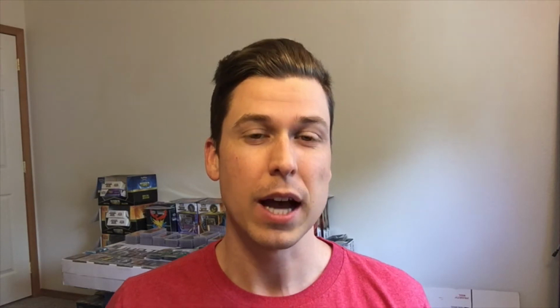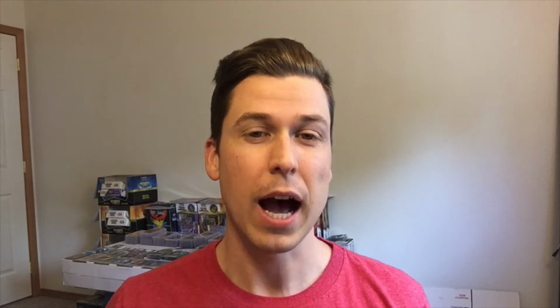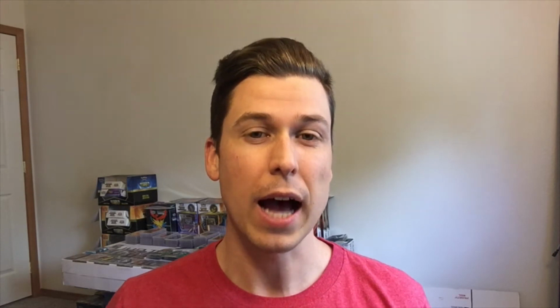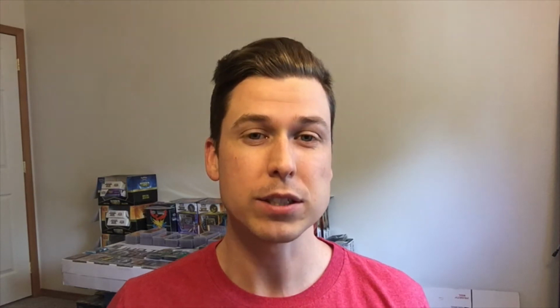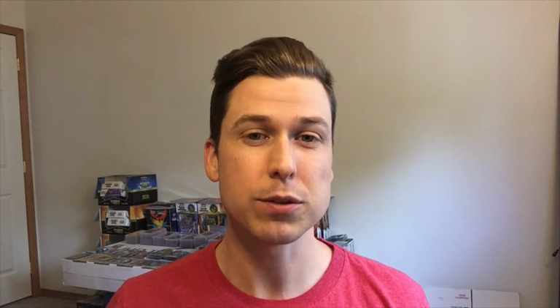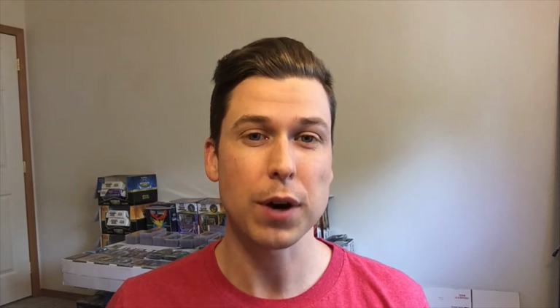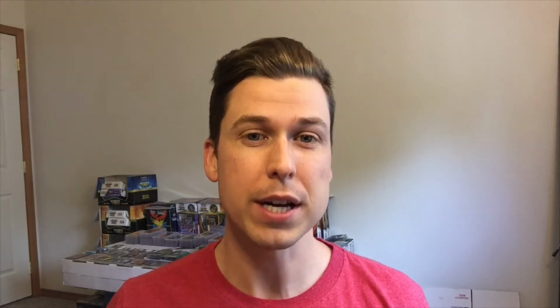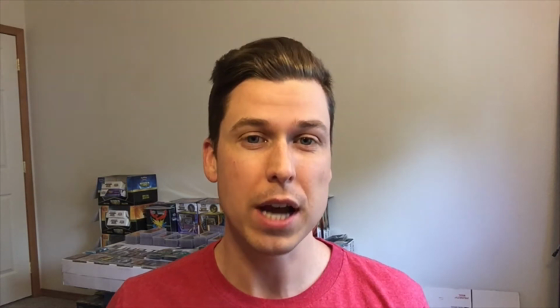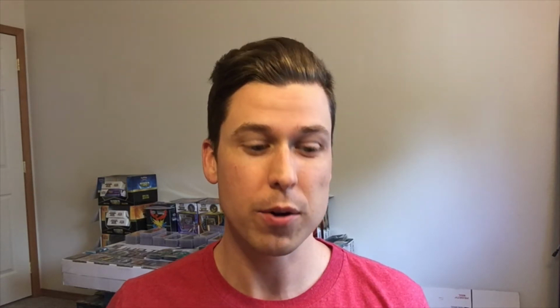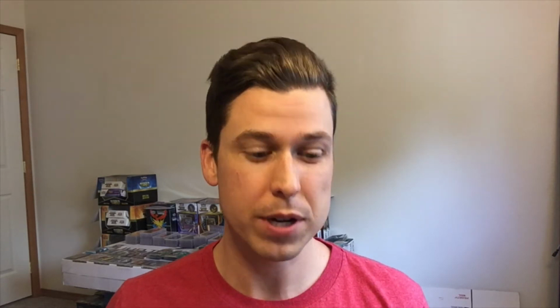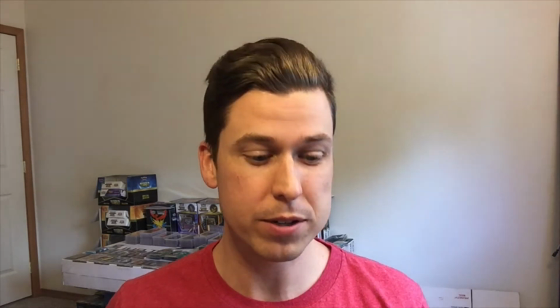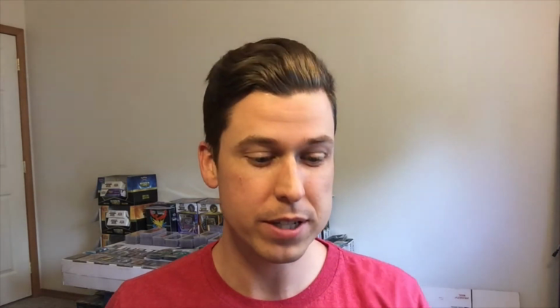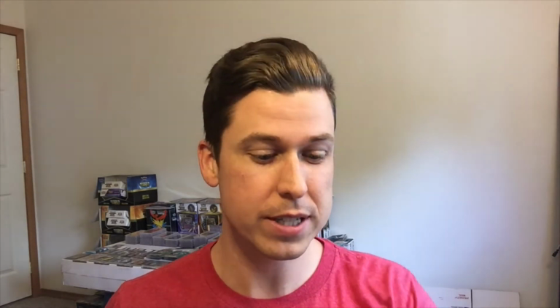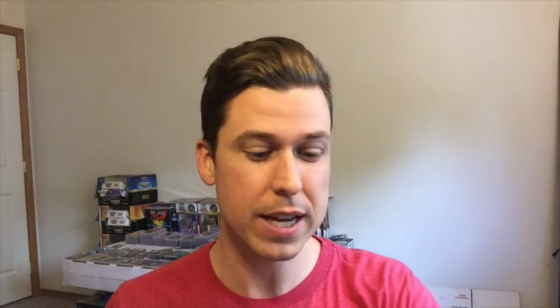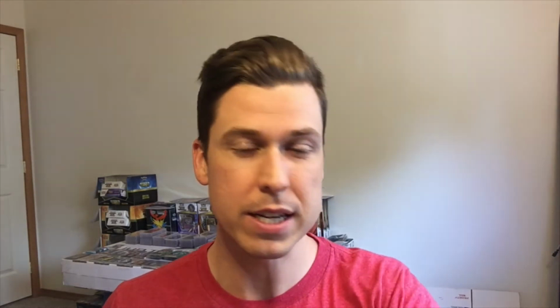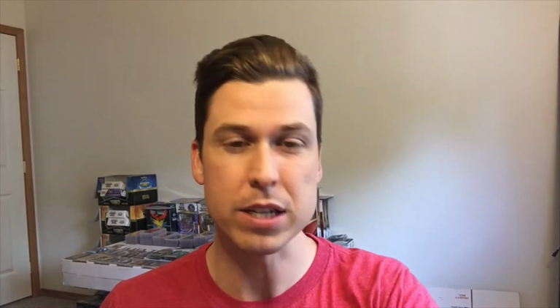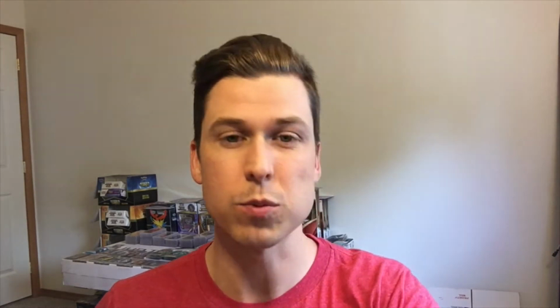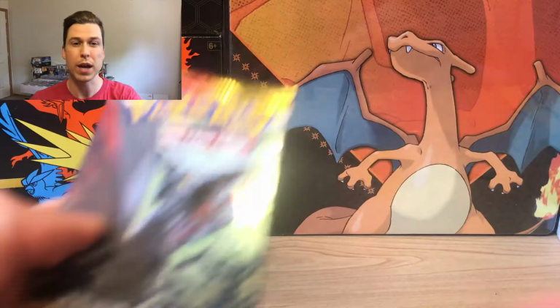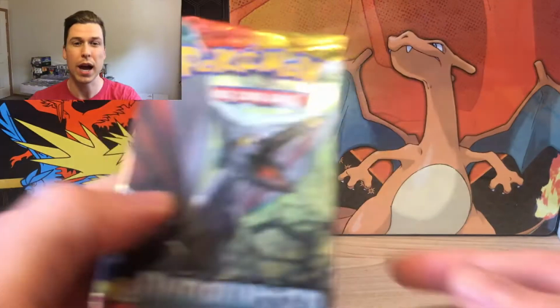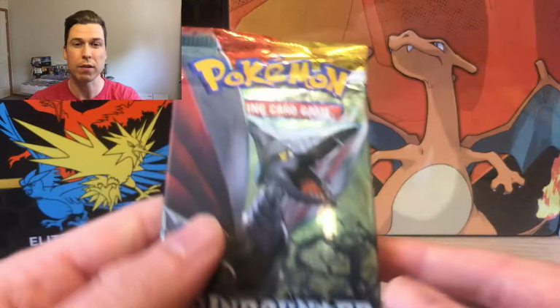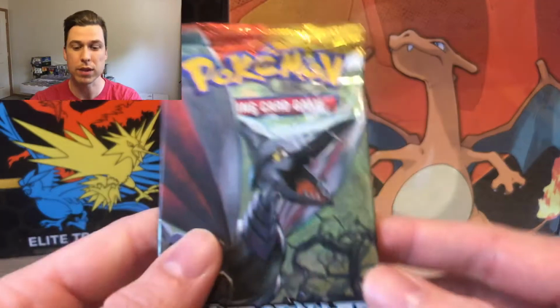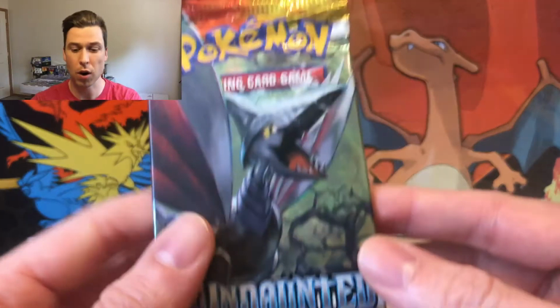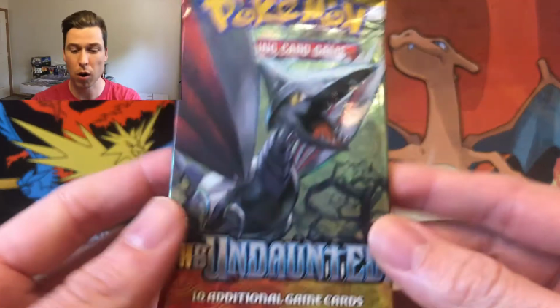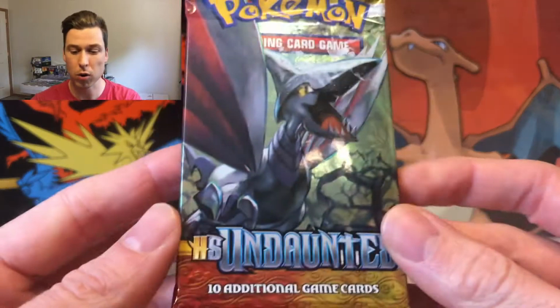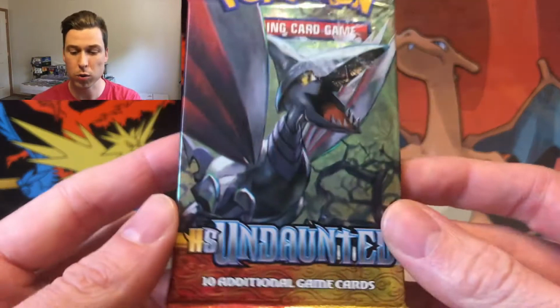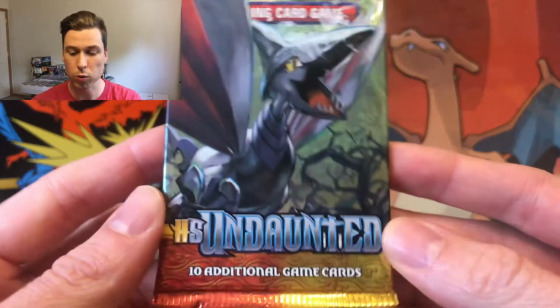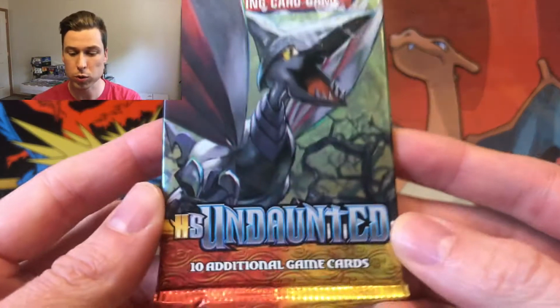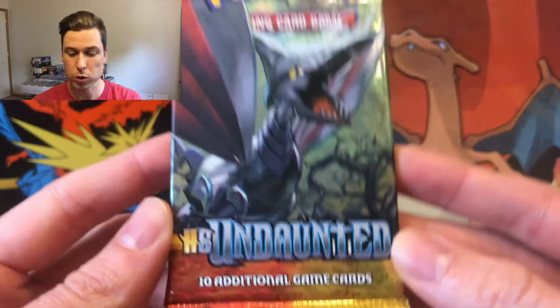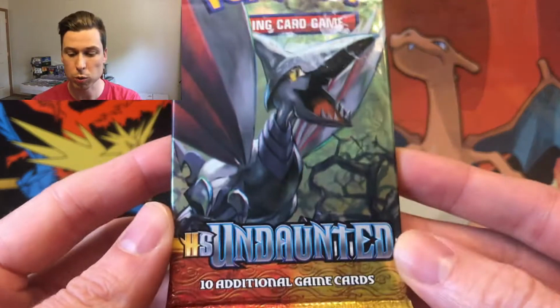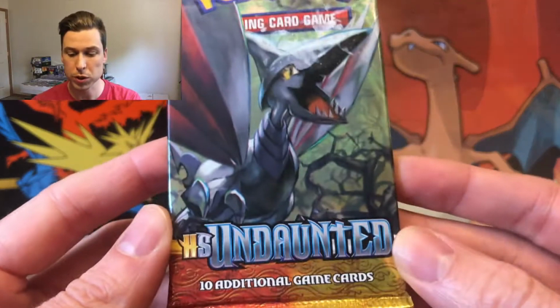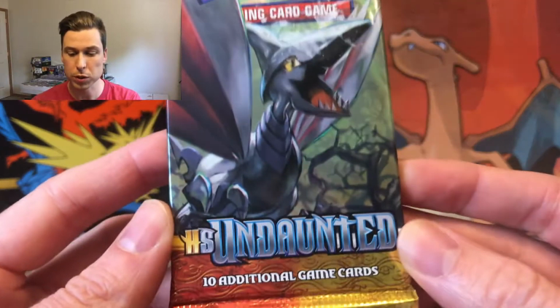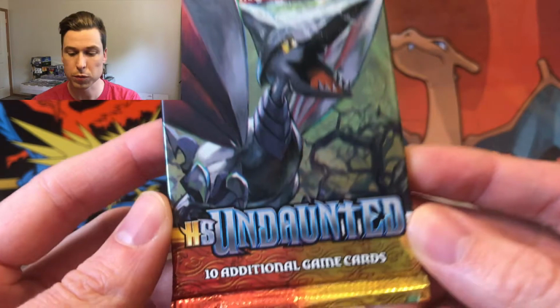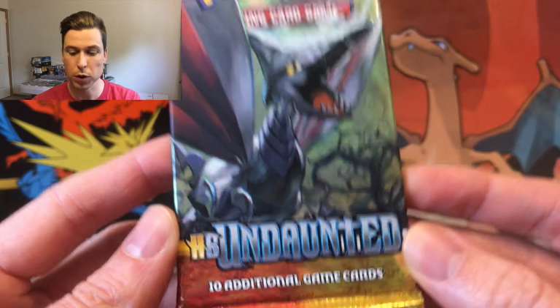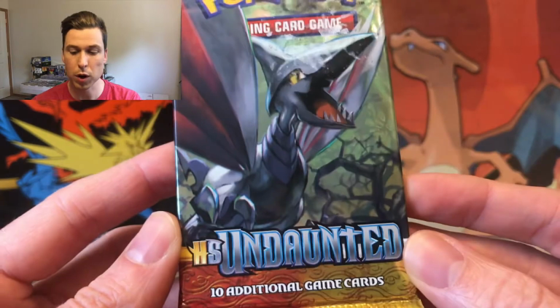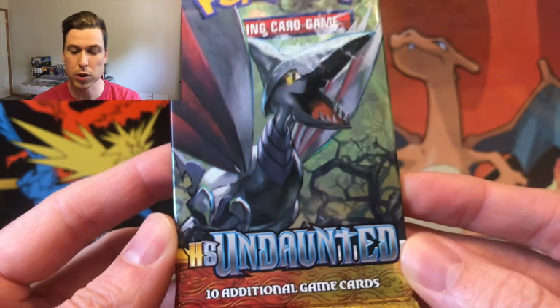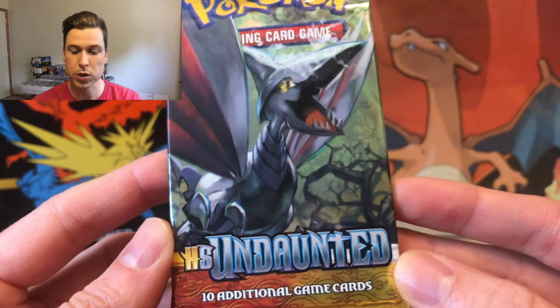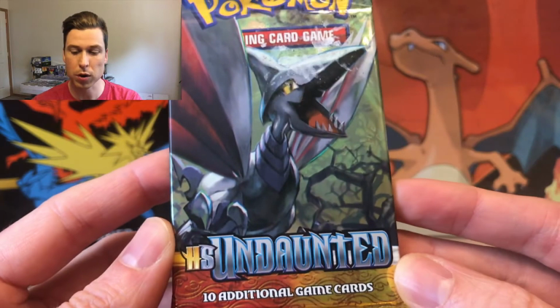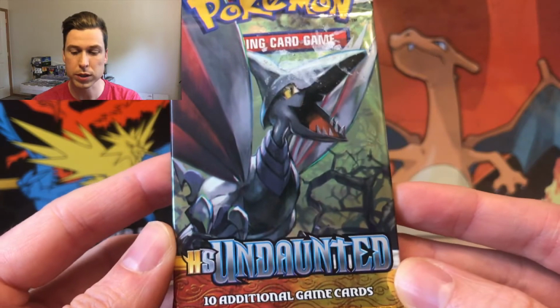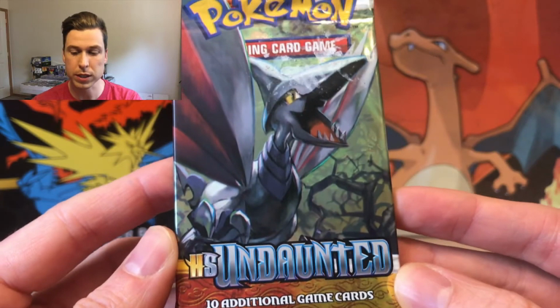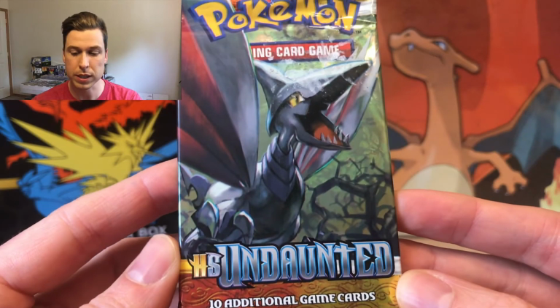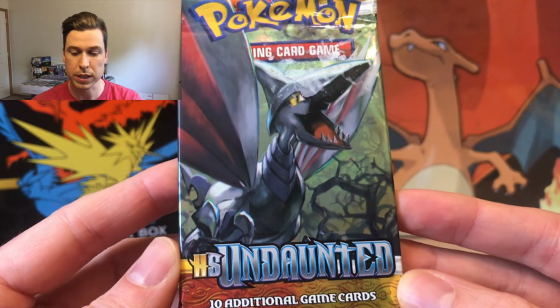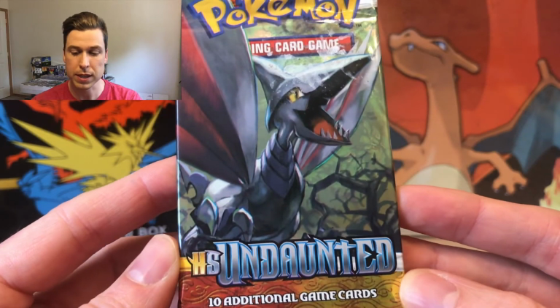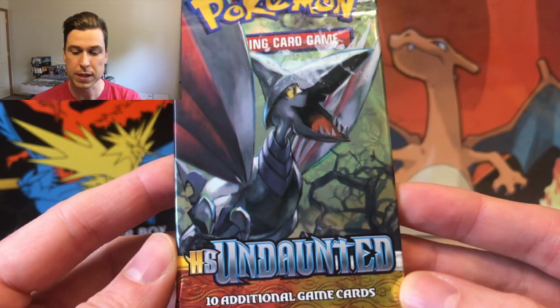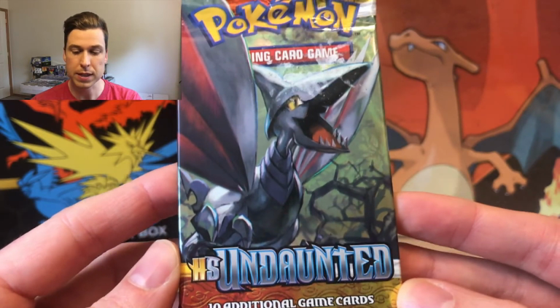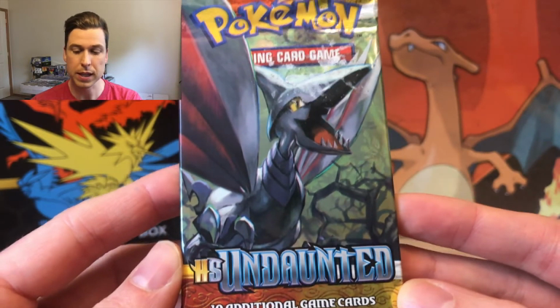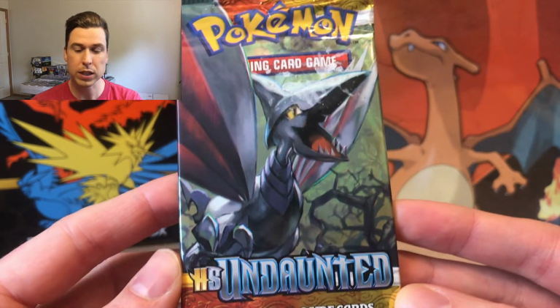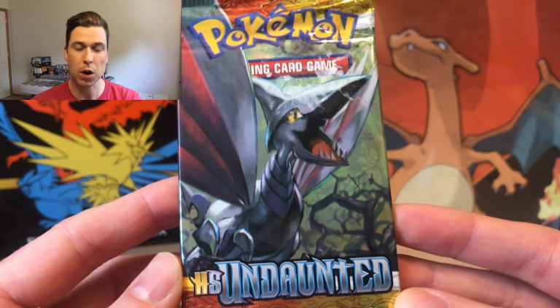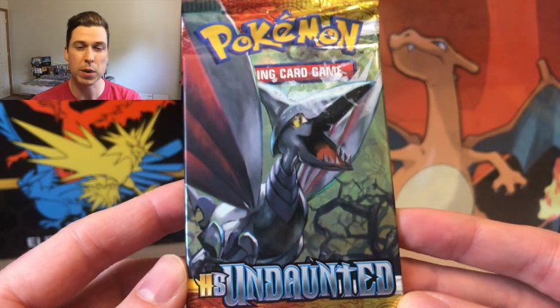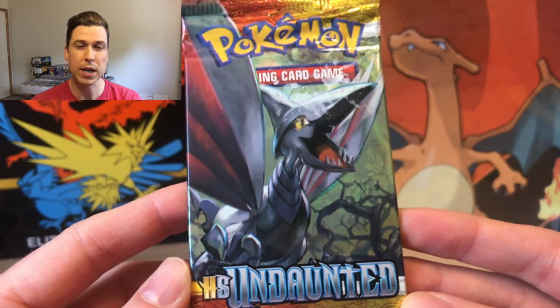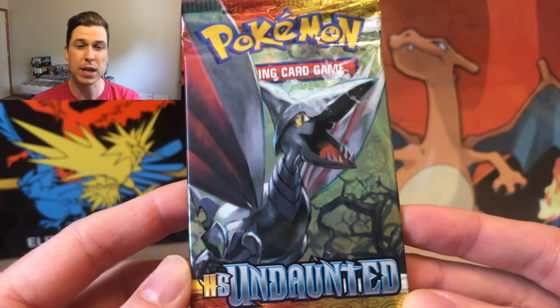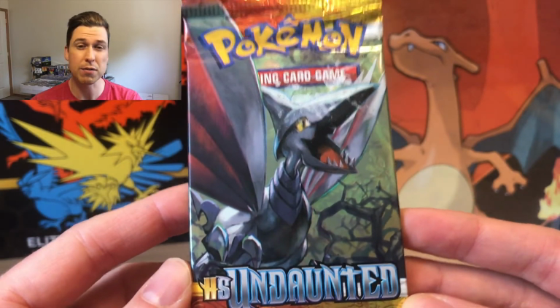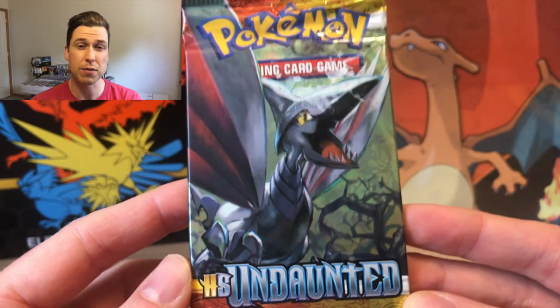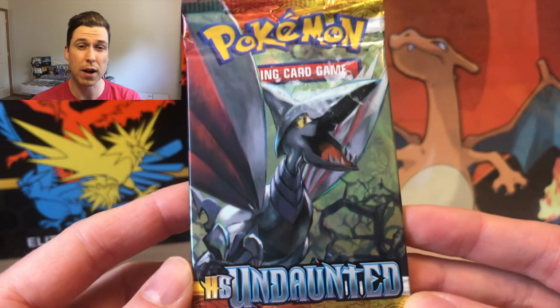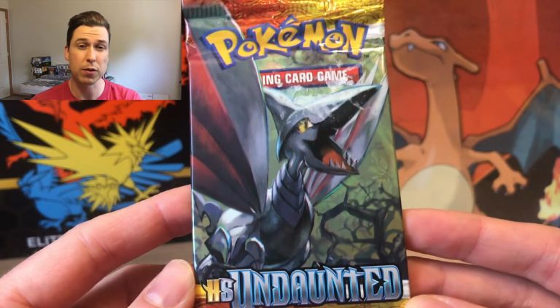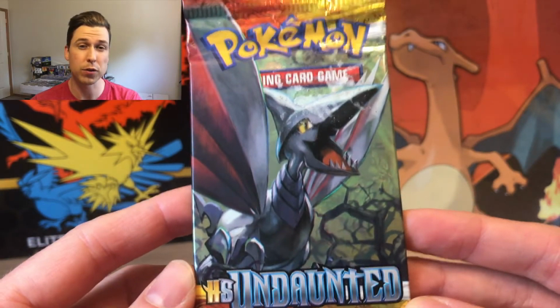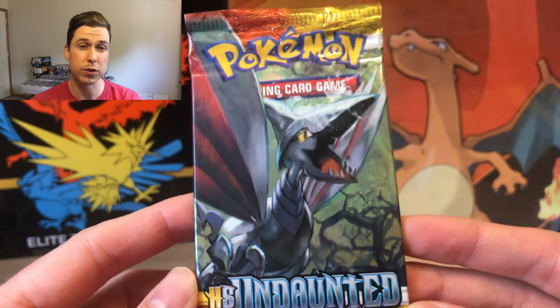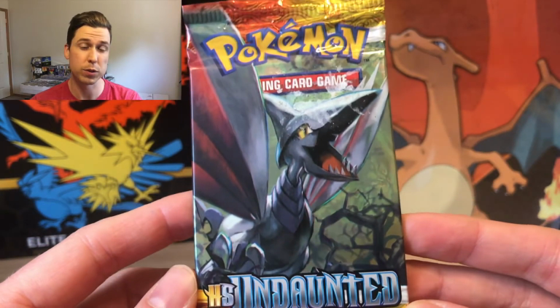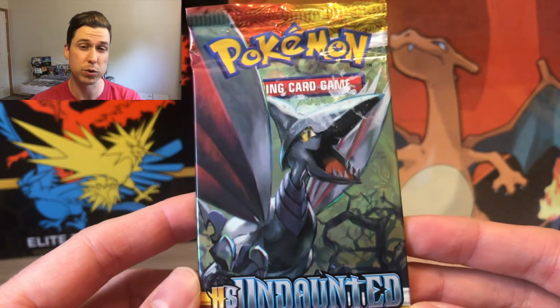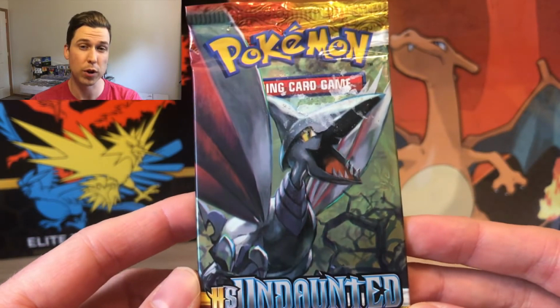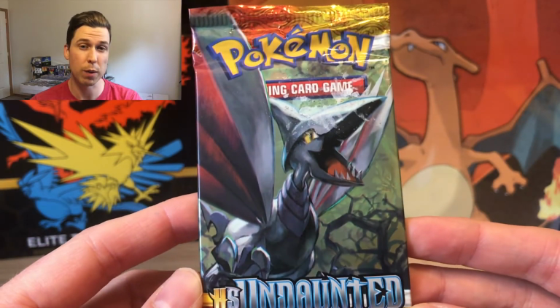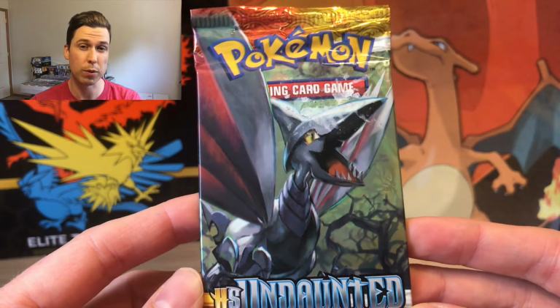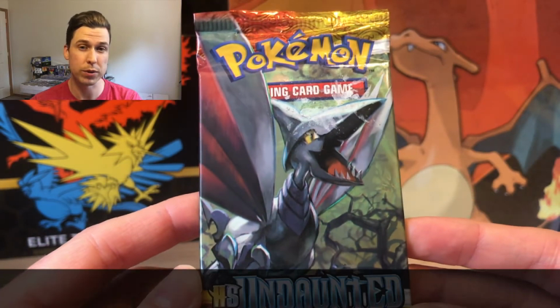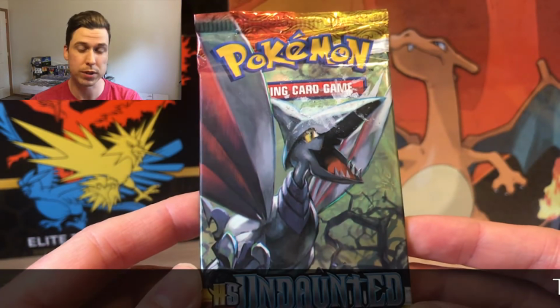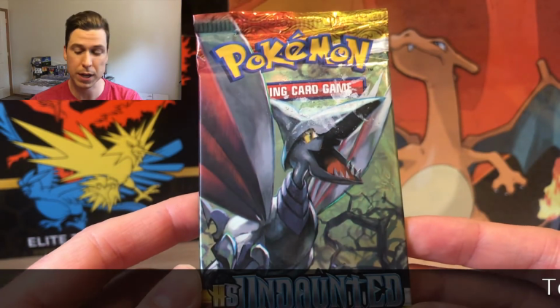As of right now, here's the standings. We have the HeartGold SoulSilver Undaunted coming in at 500 subscribers.